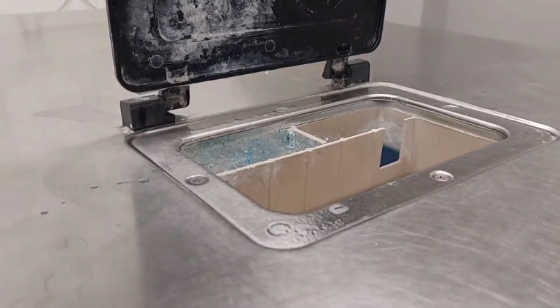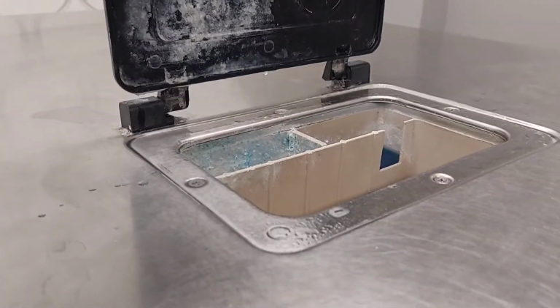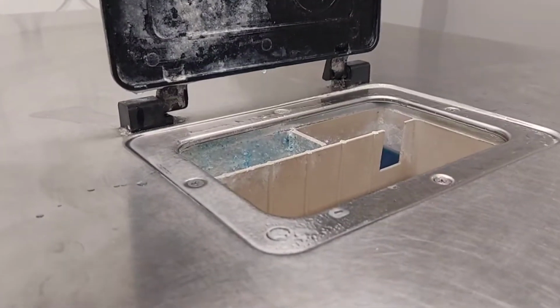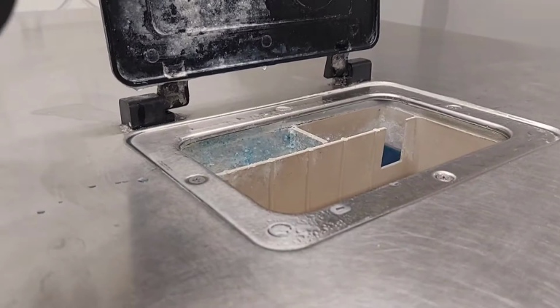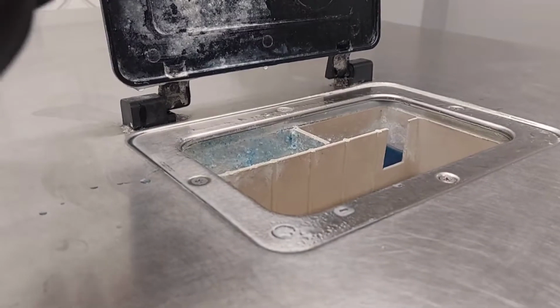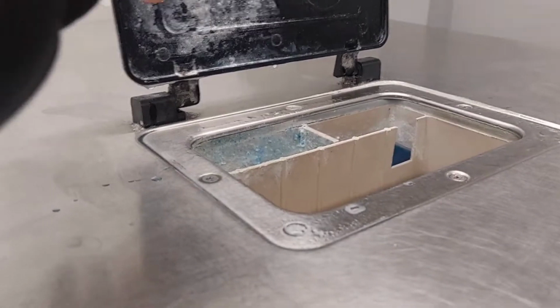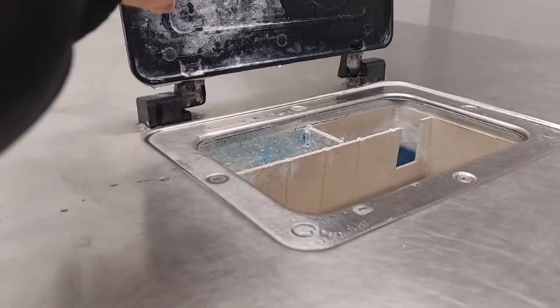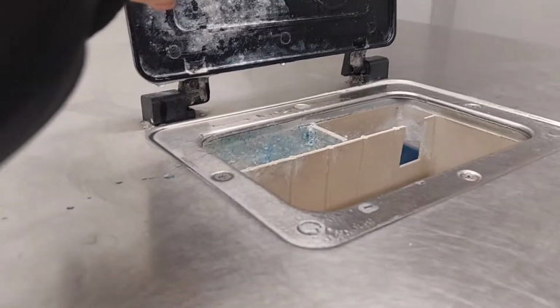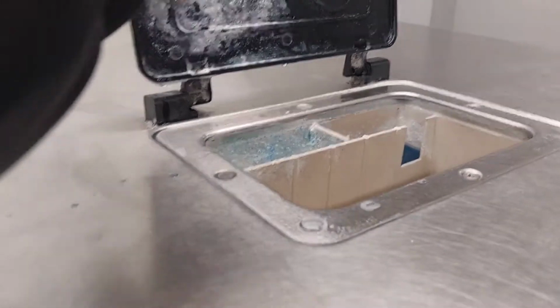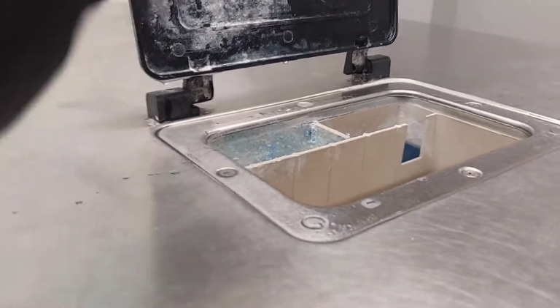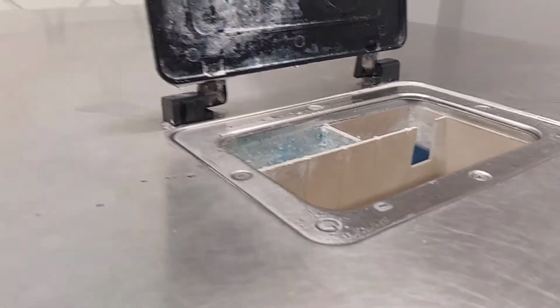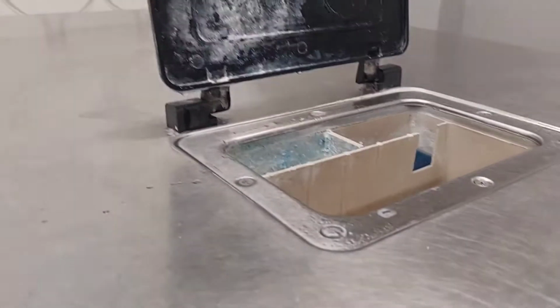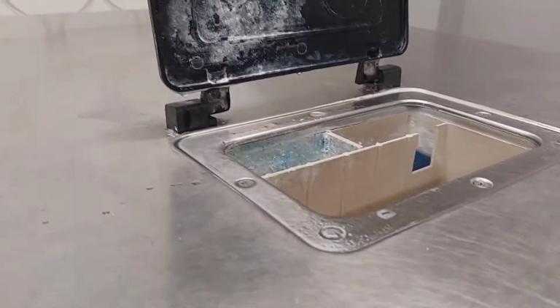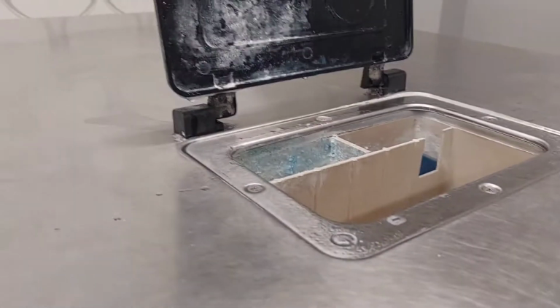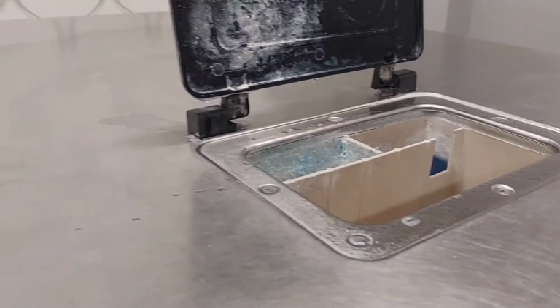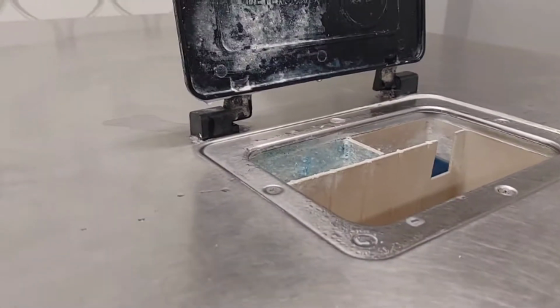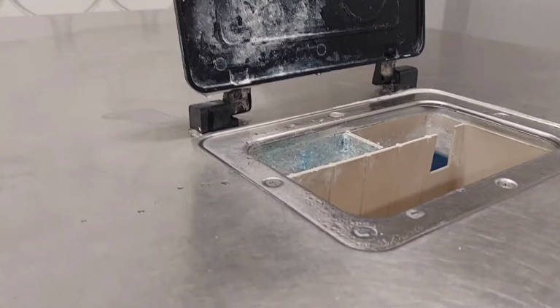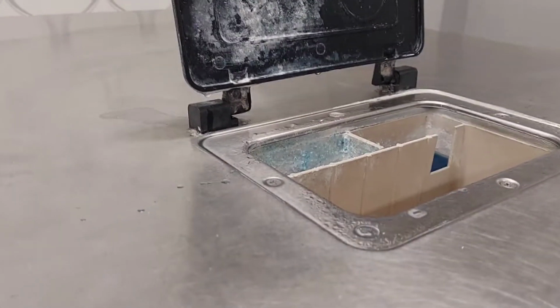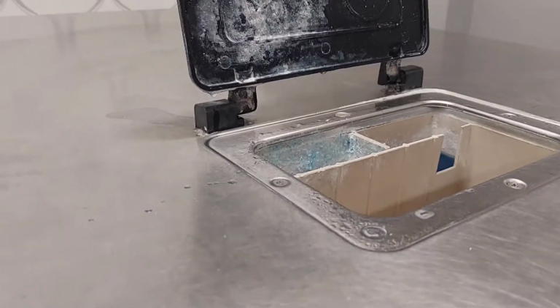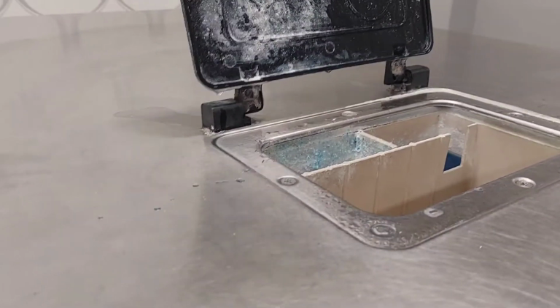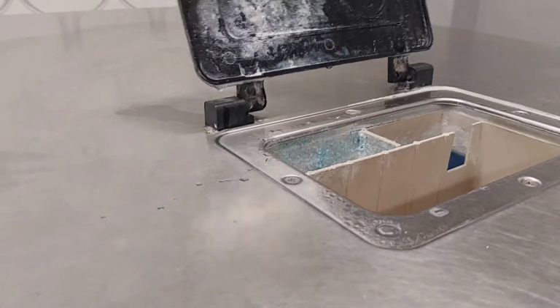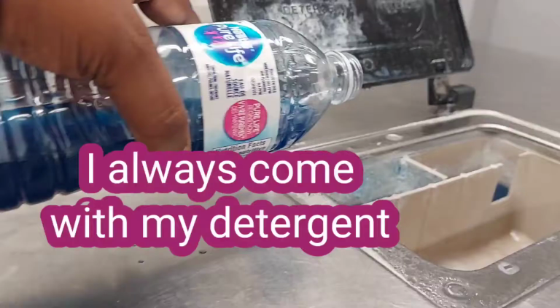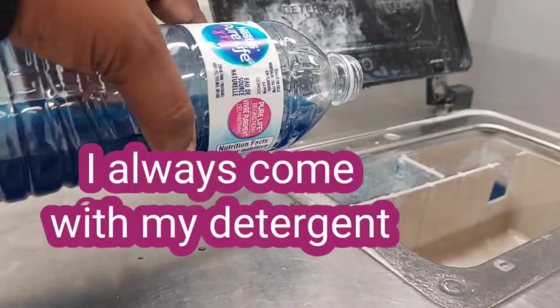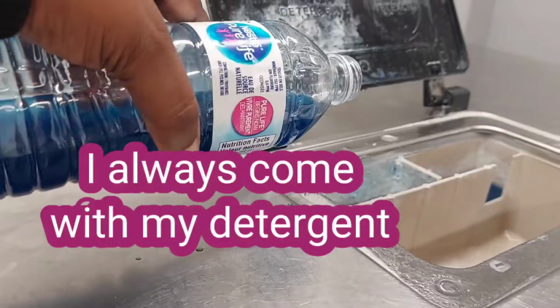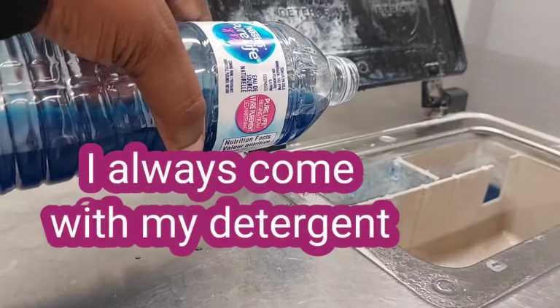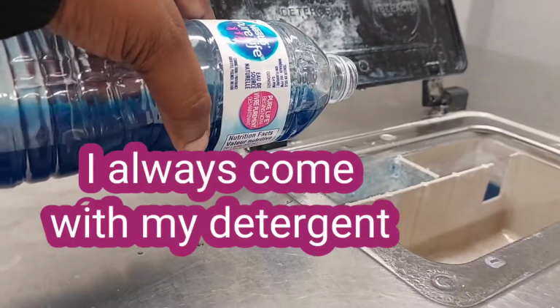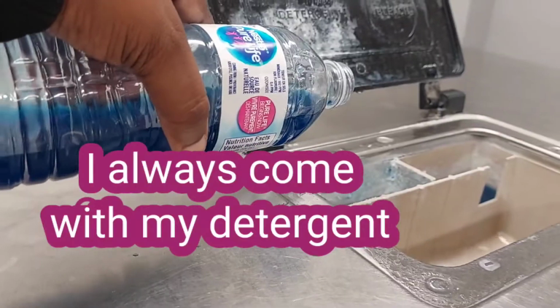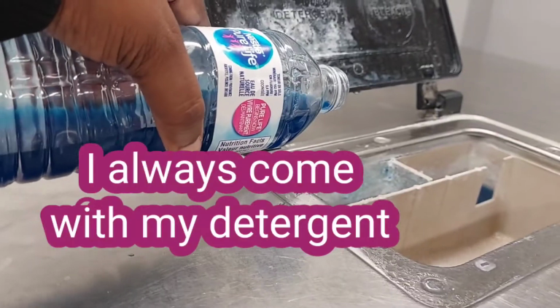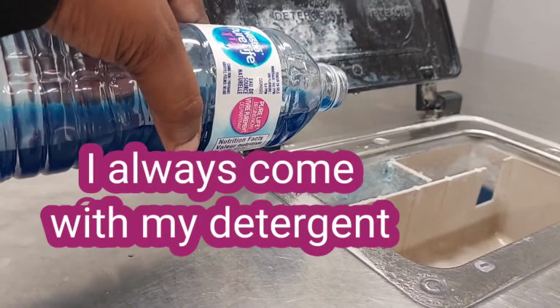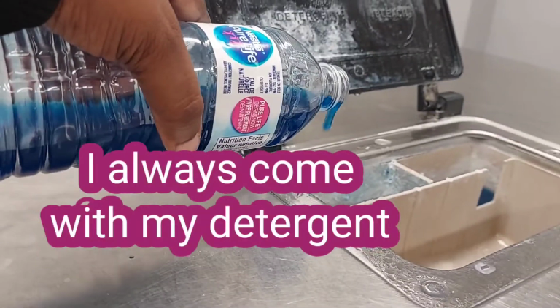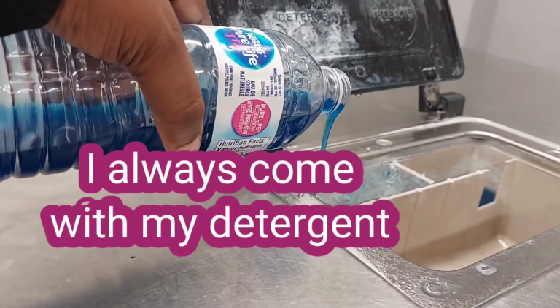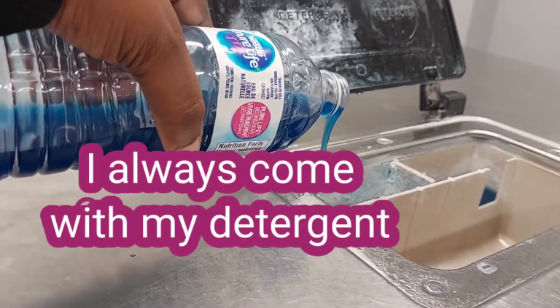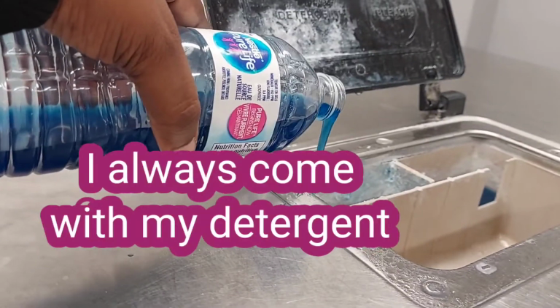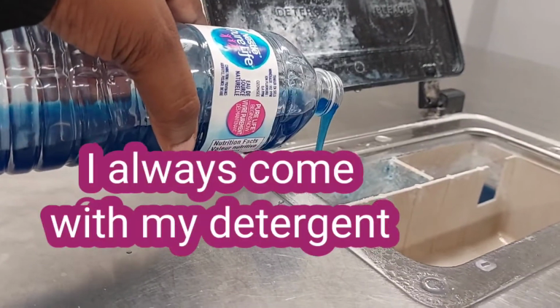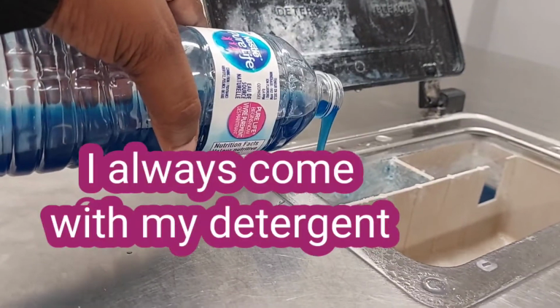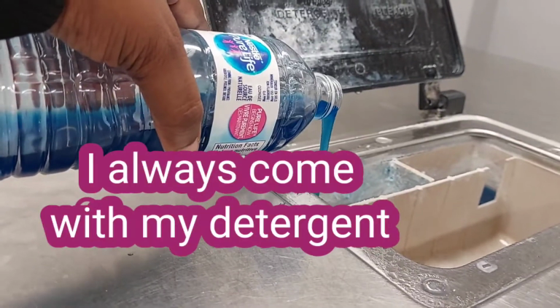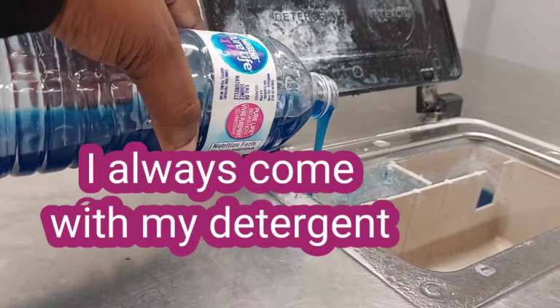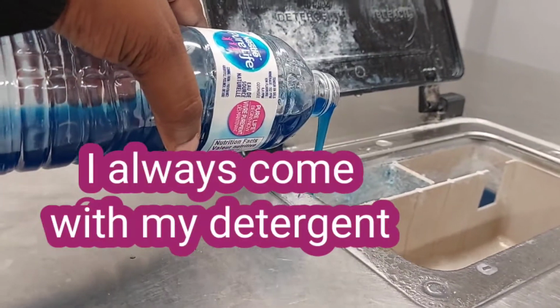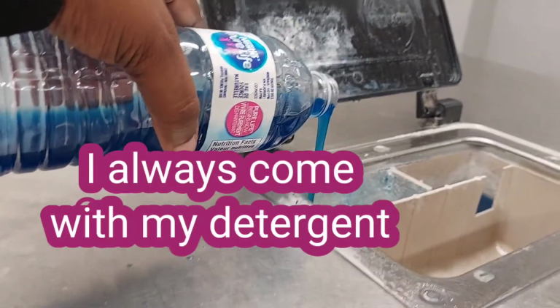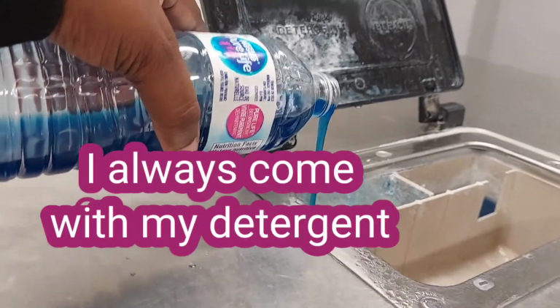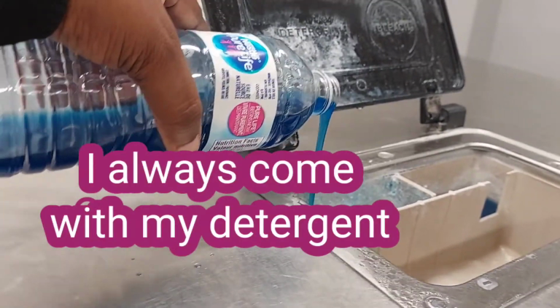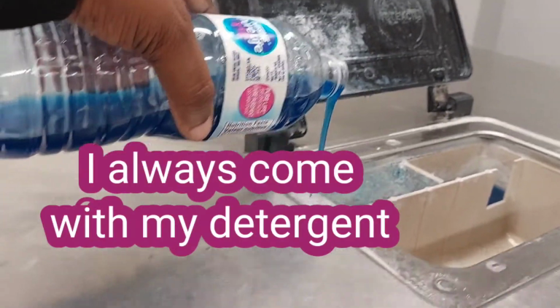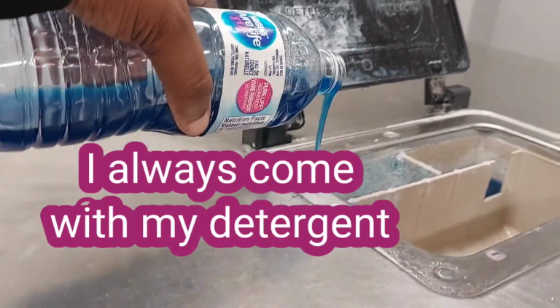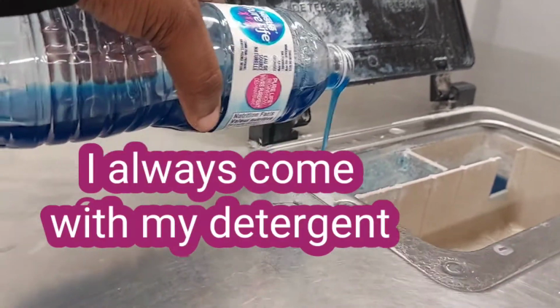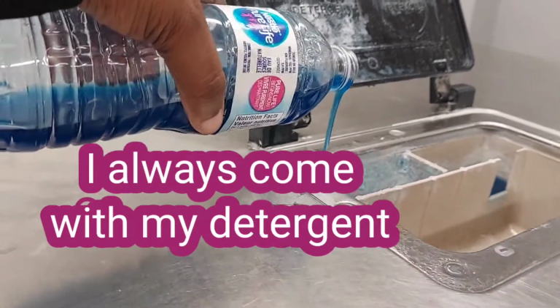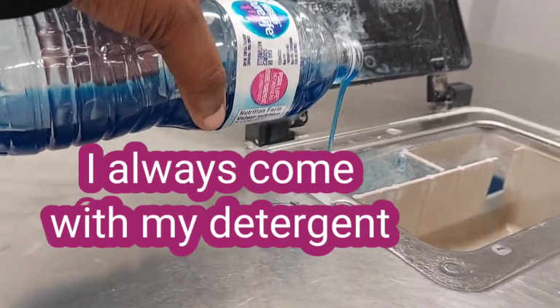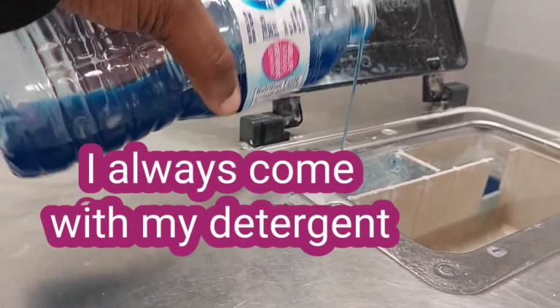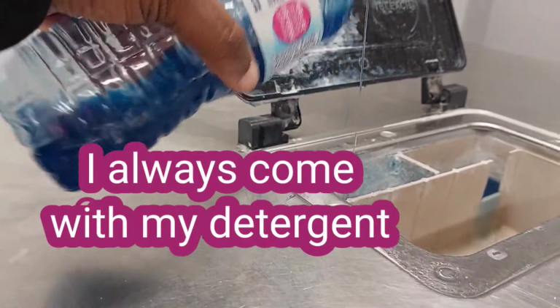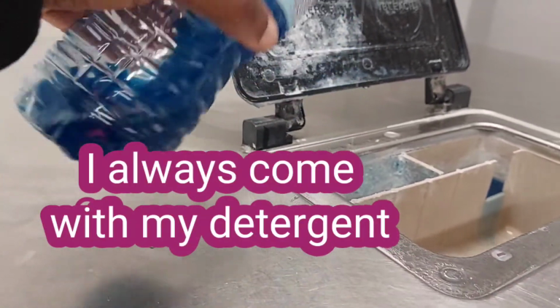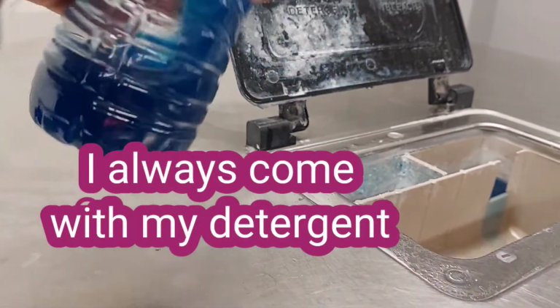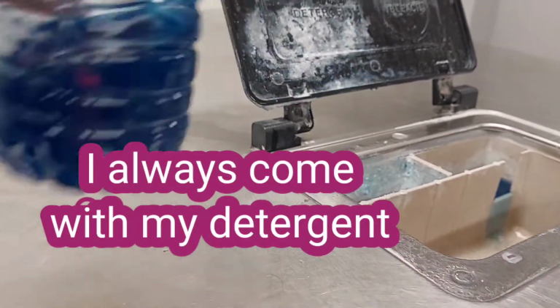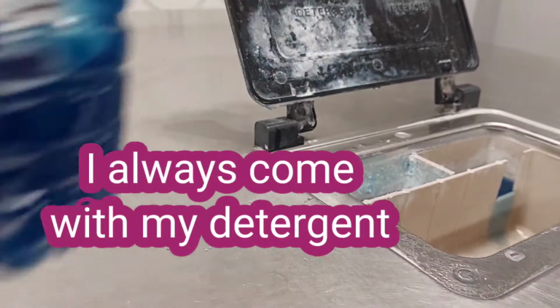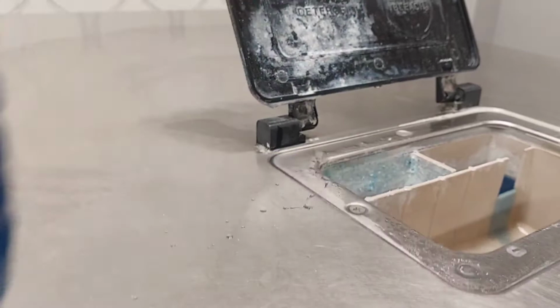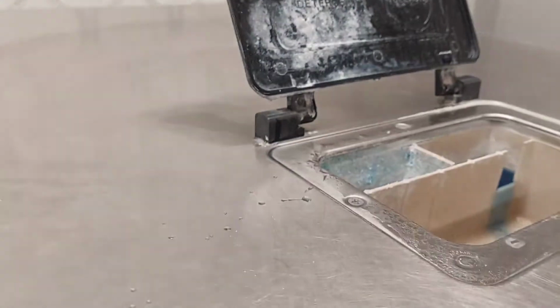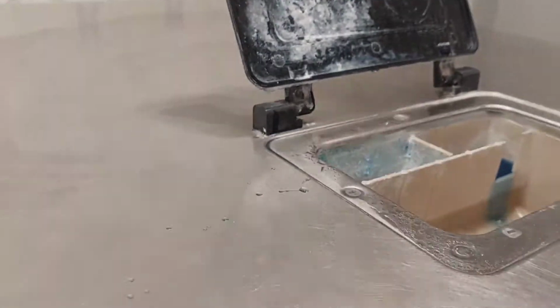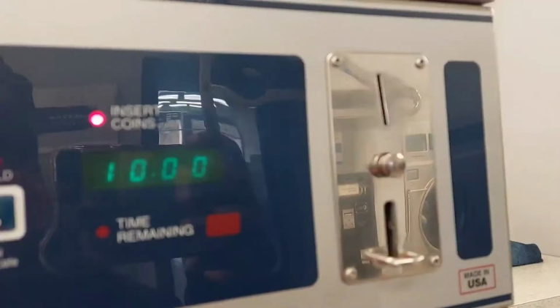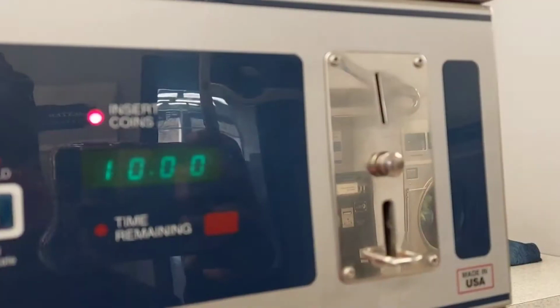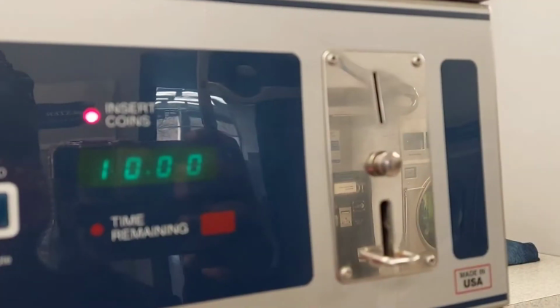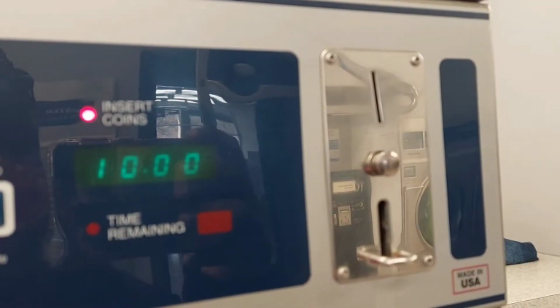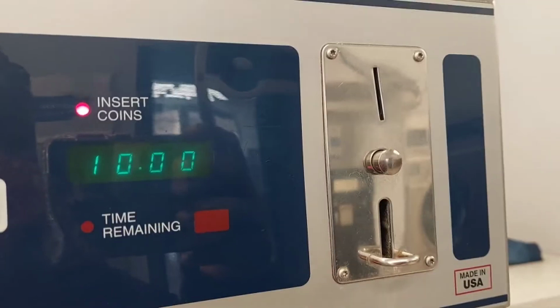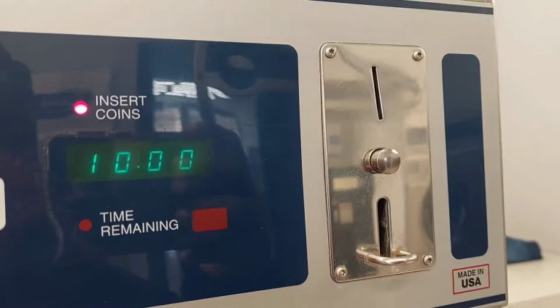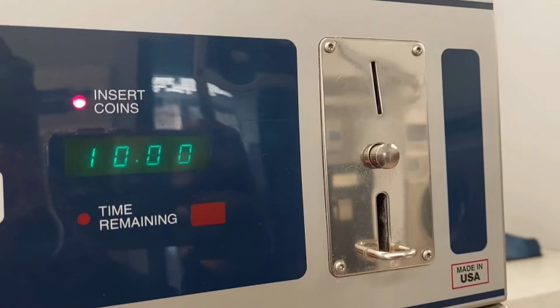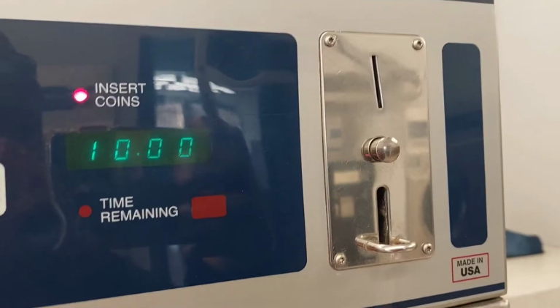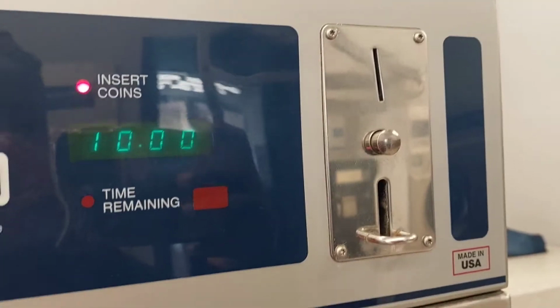All the machines have the instructions on them, so you just follow the instructions for your washing and you are good.